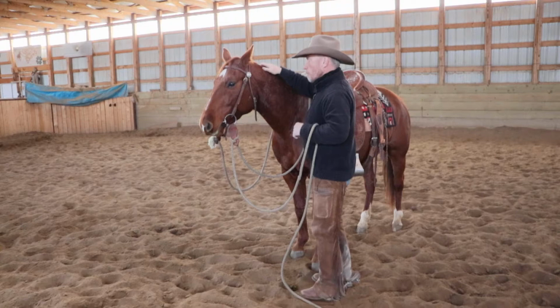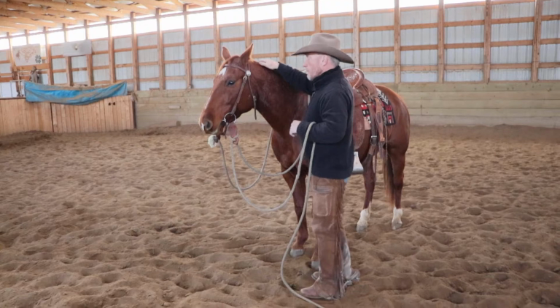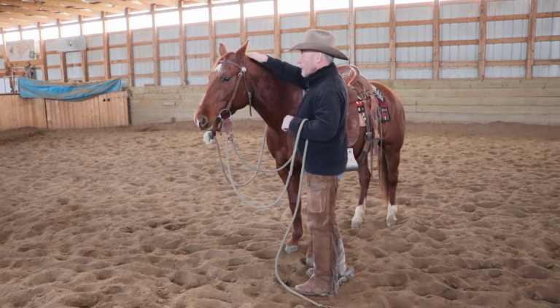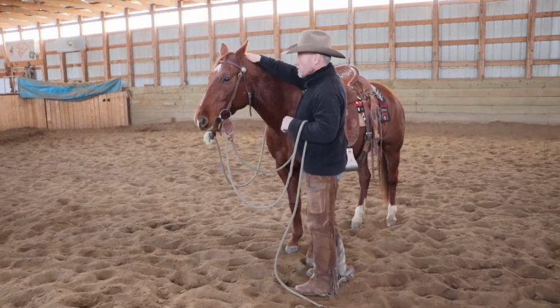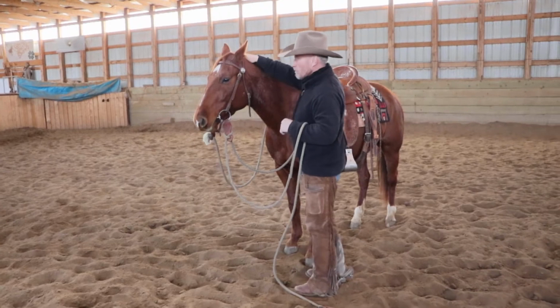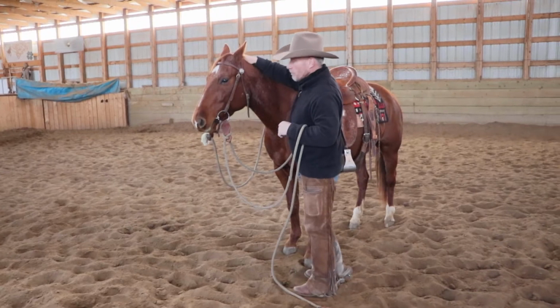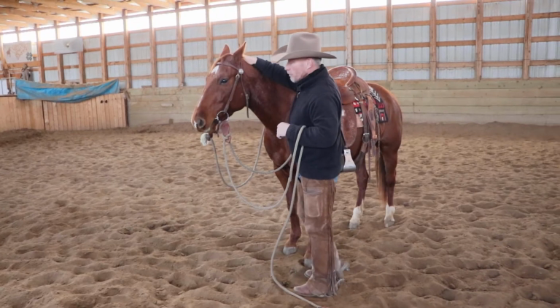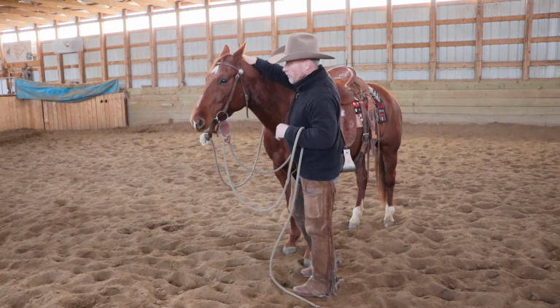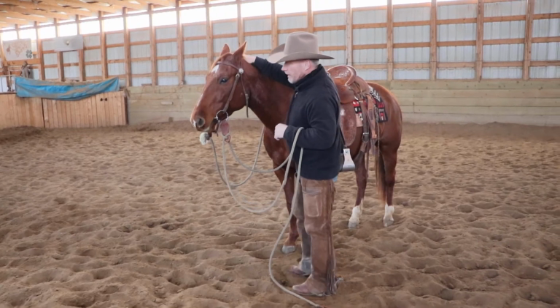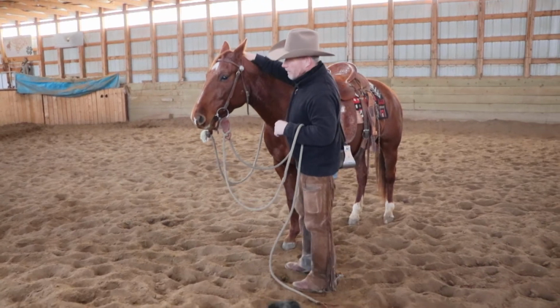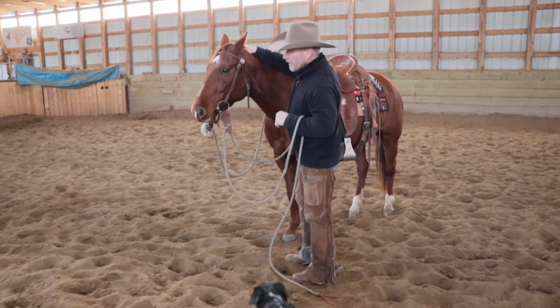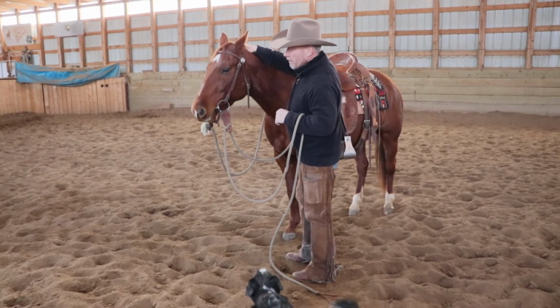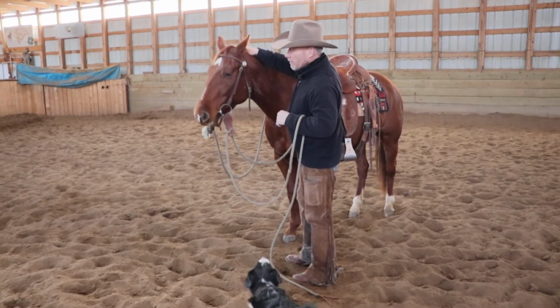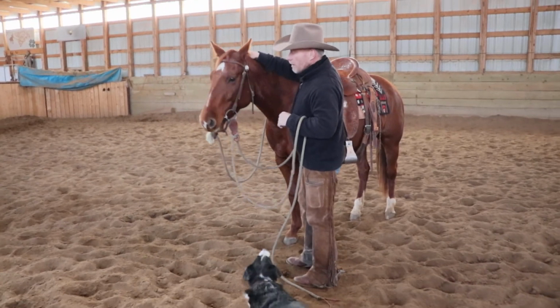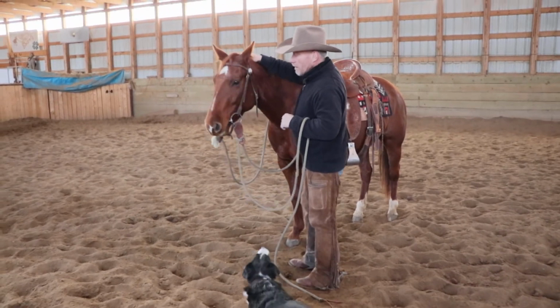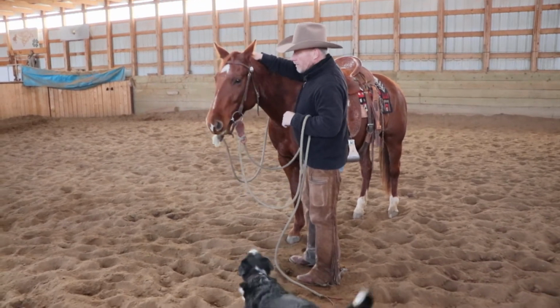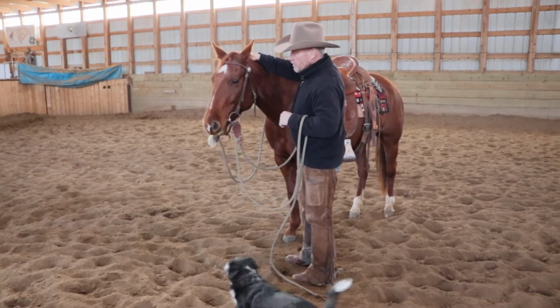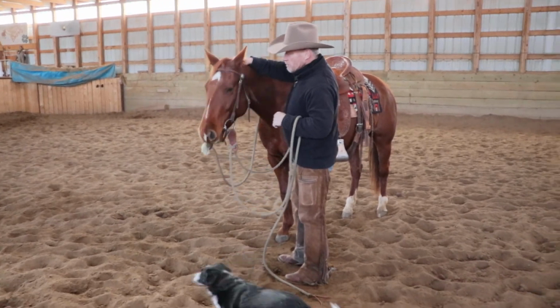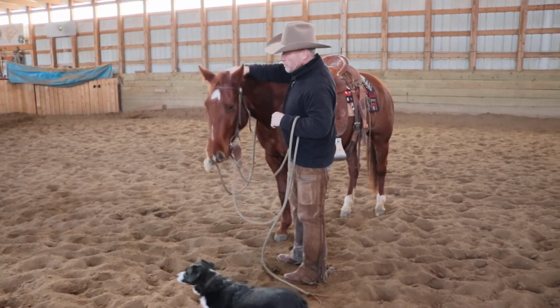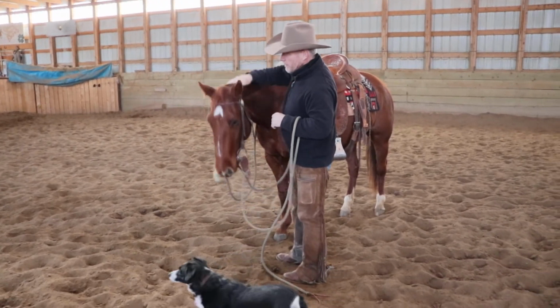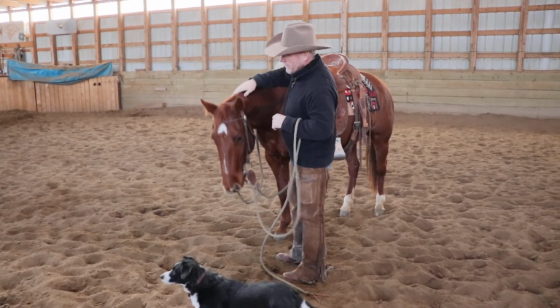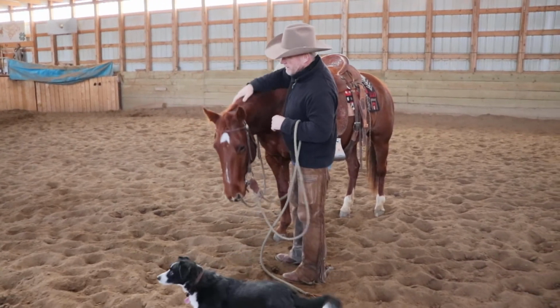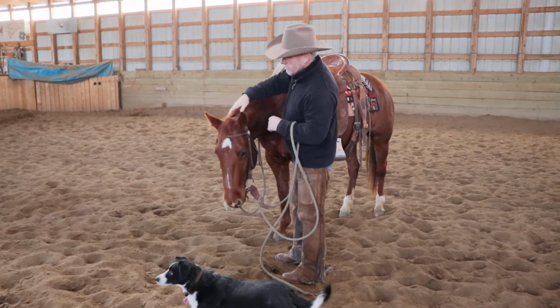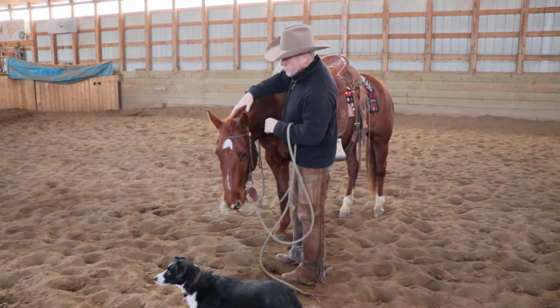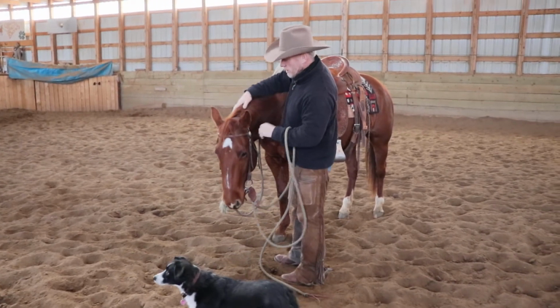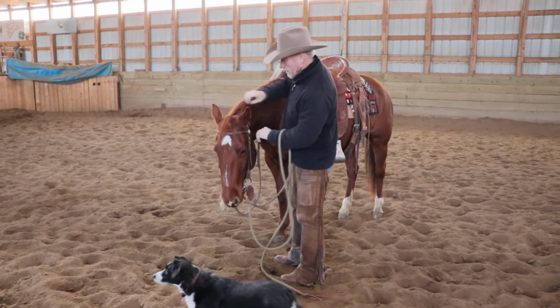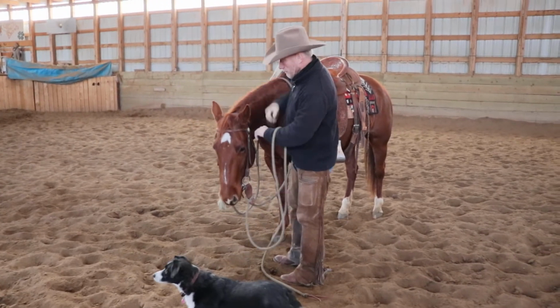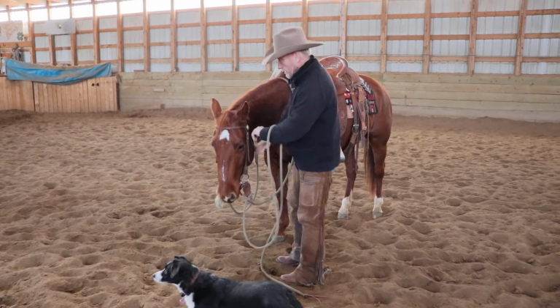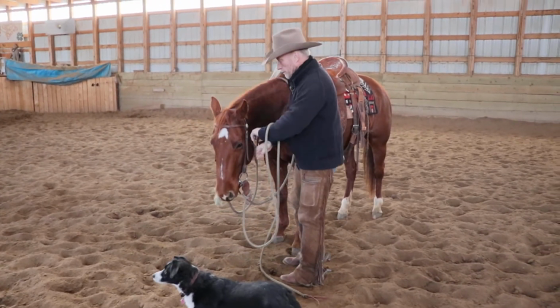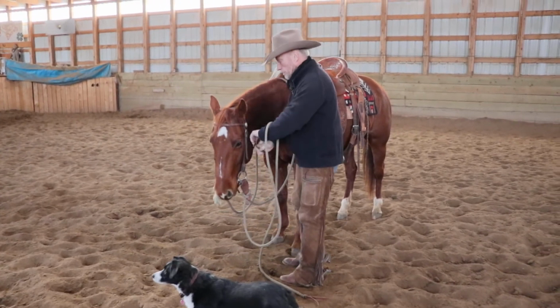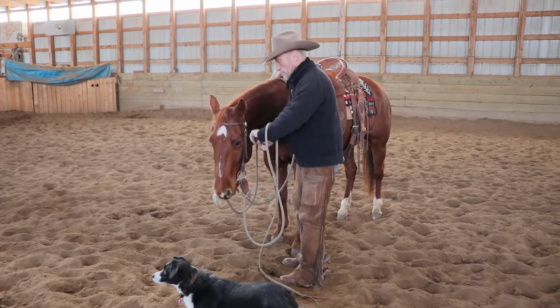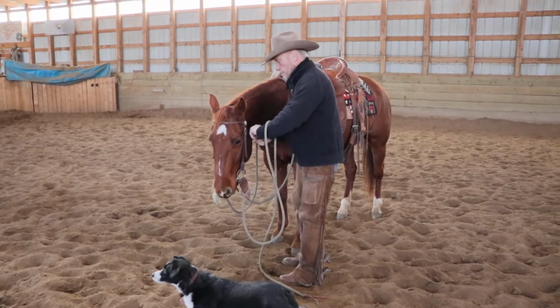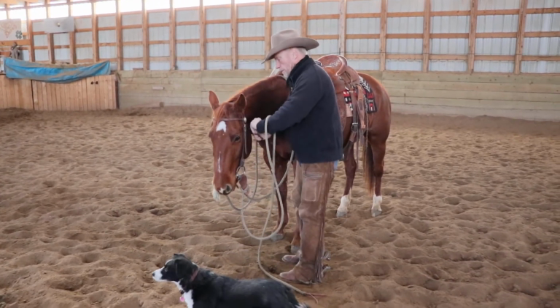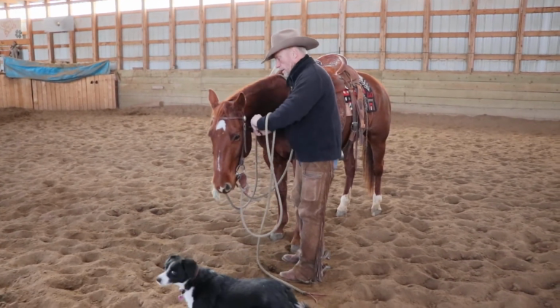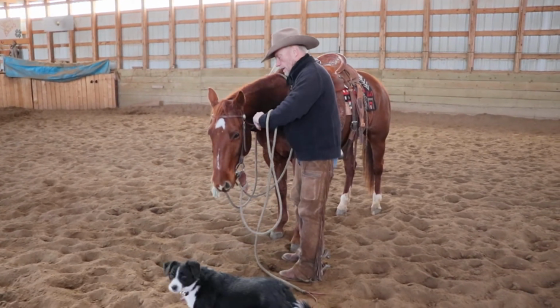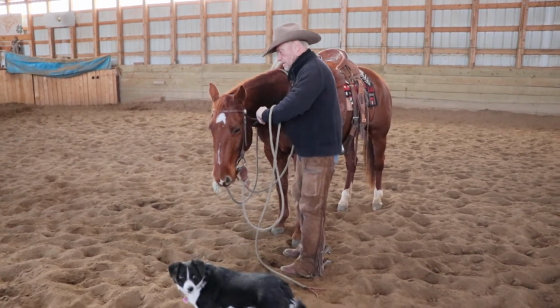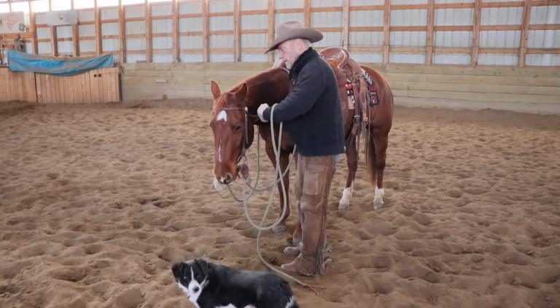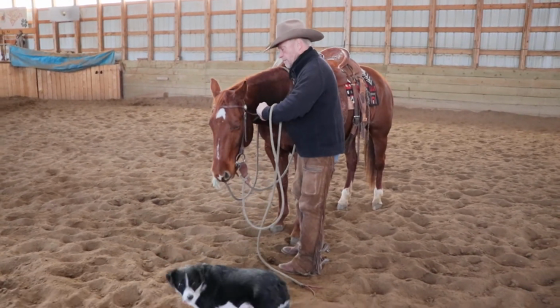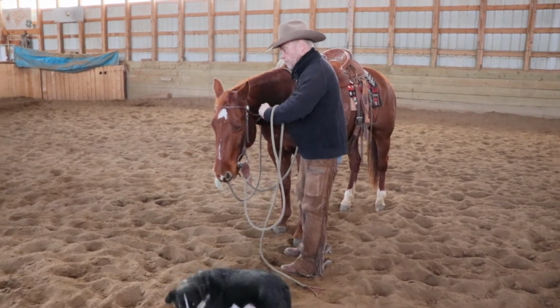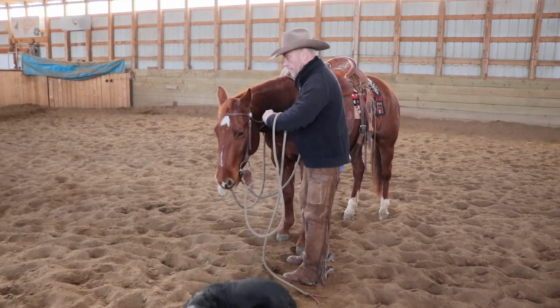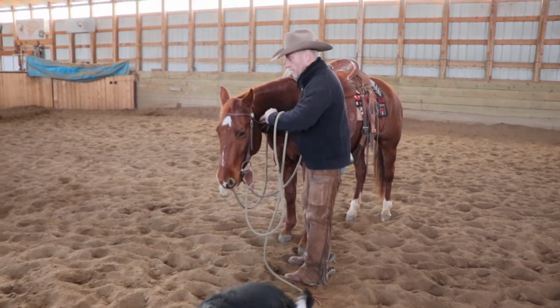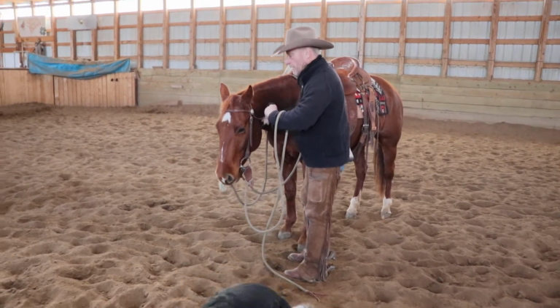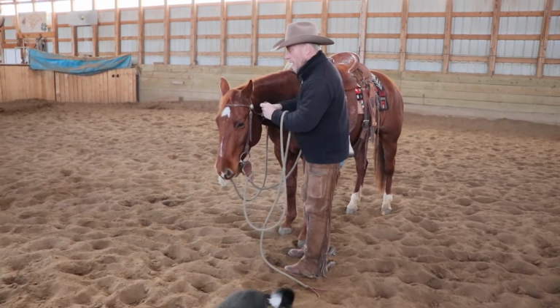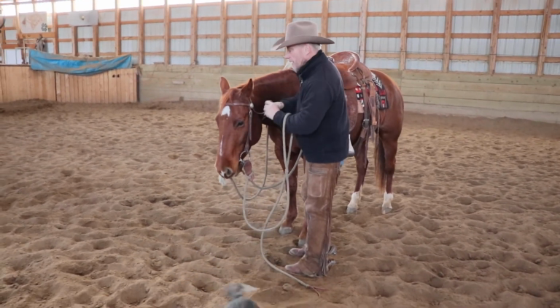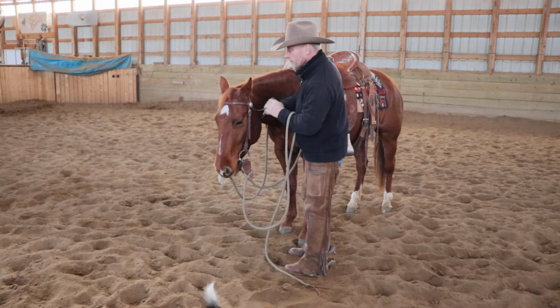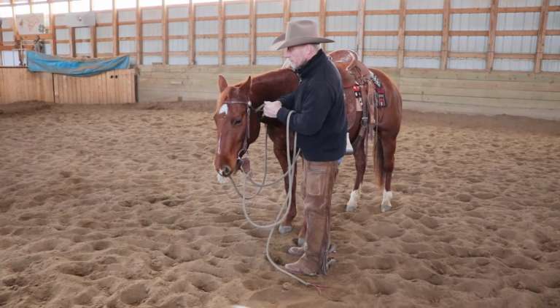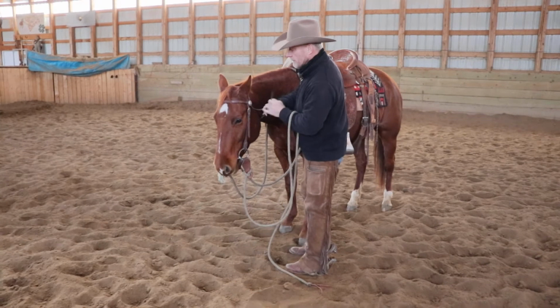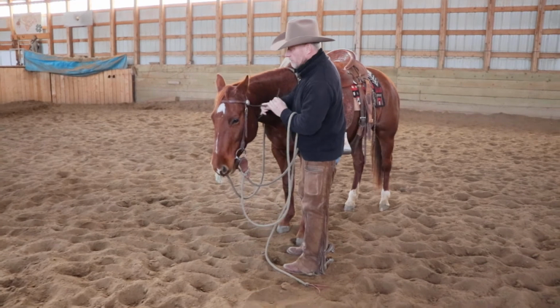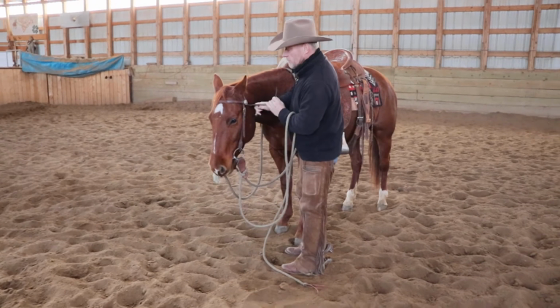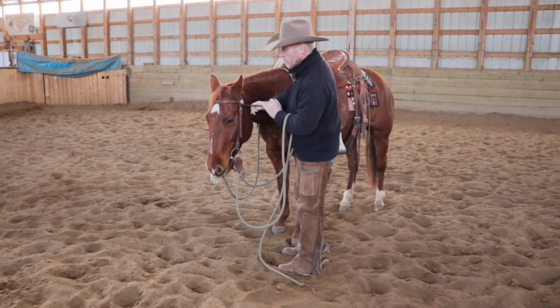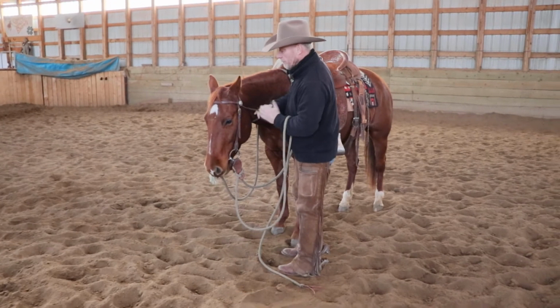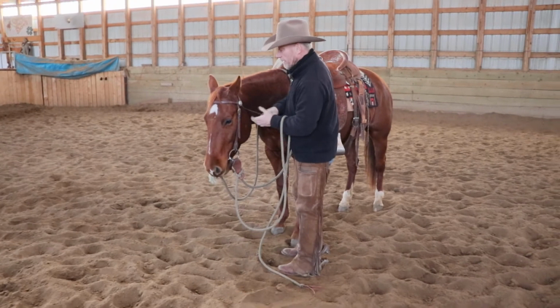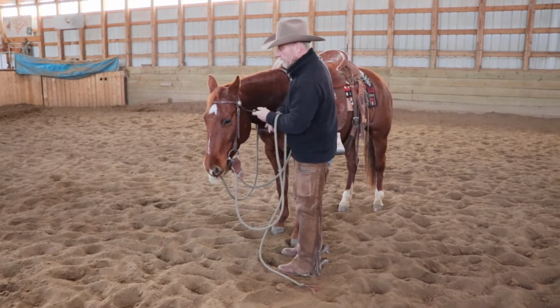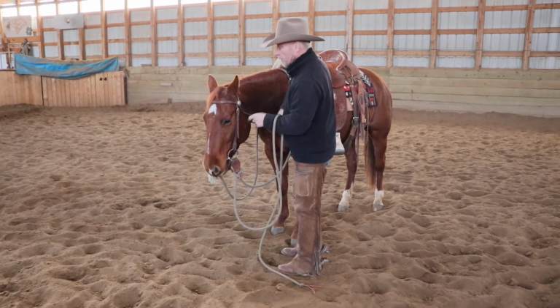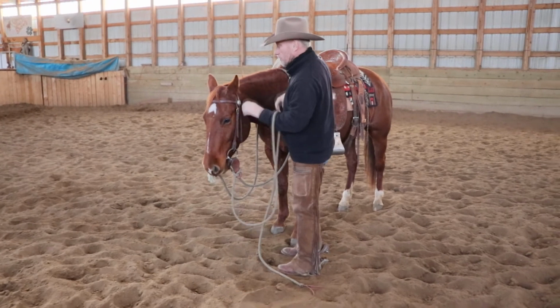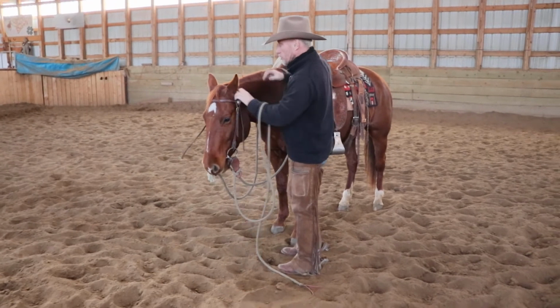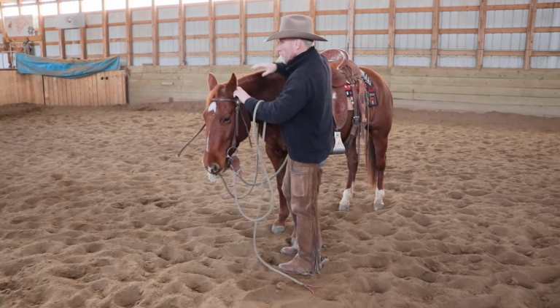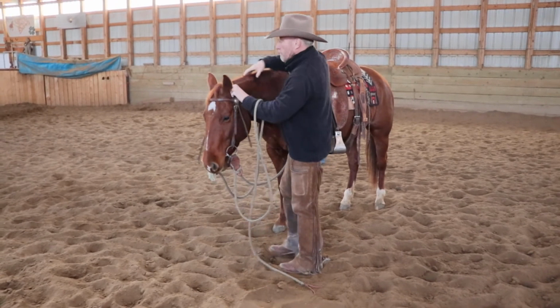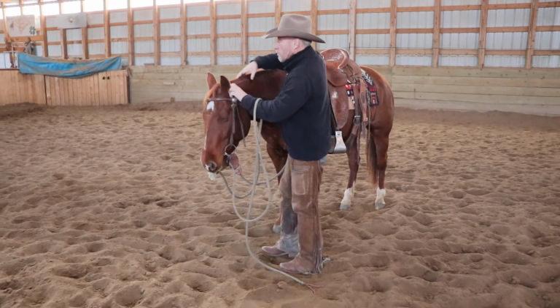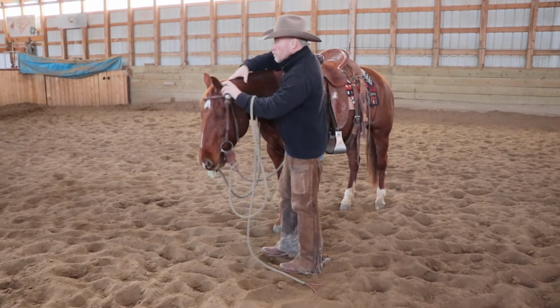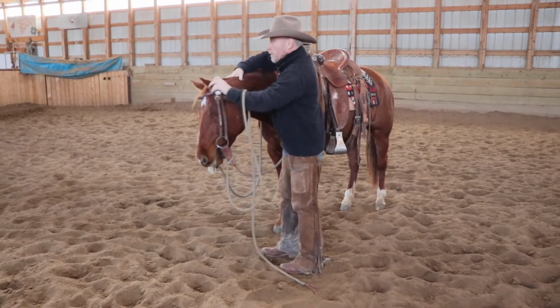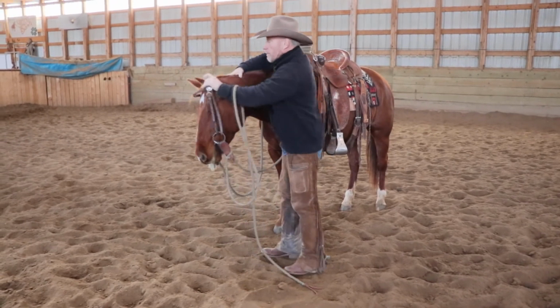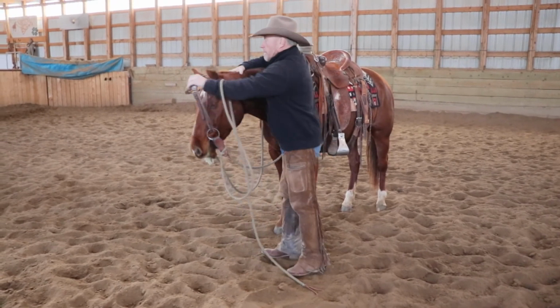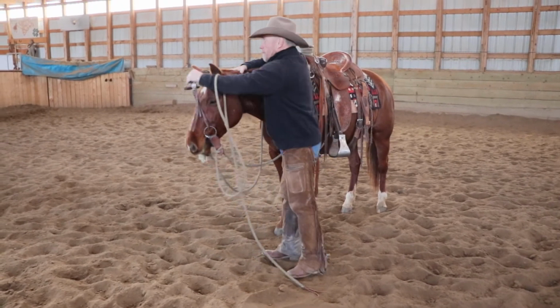When I ask them to put their head down, they just put their head down softly. I'll take the bridle off and I'll just put it back on to show you folks what I need.